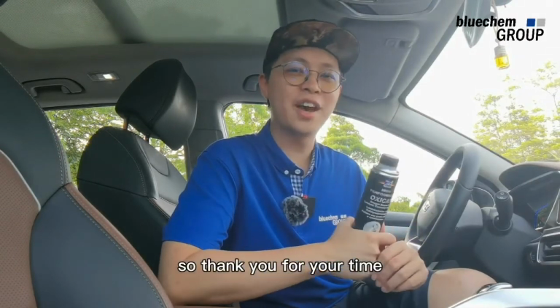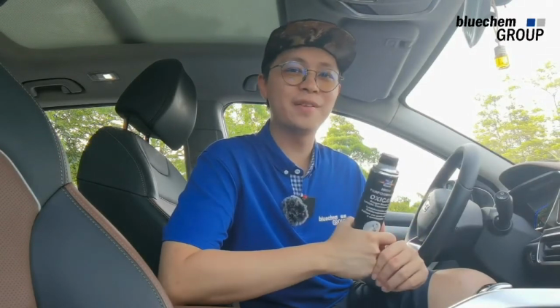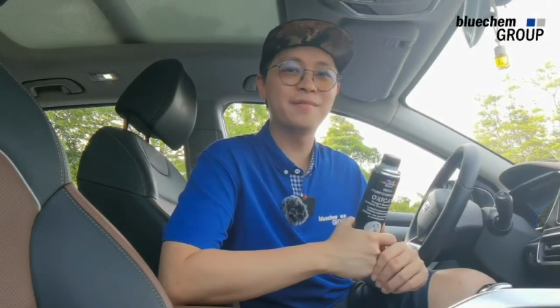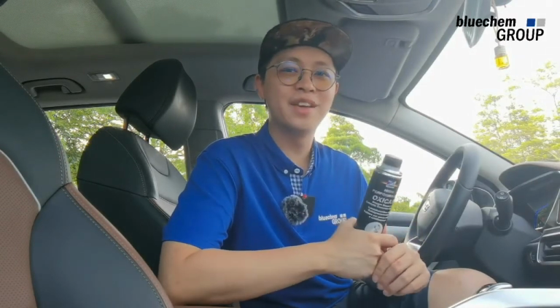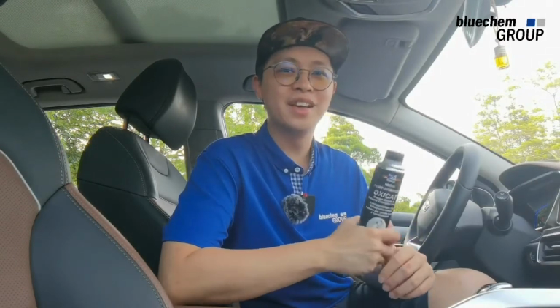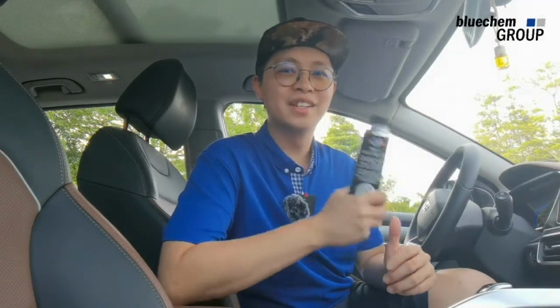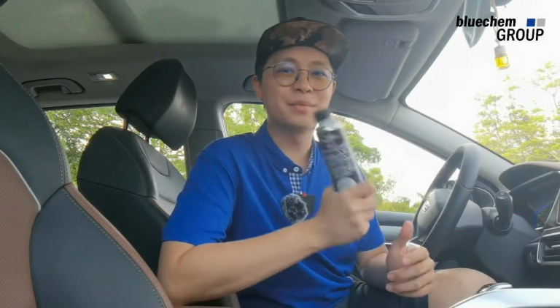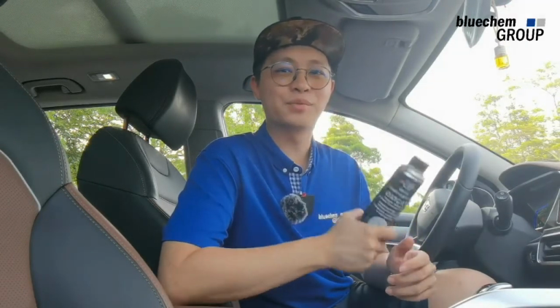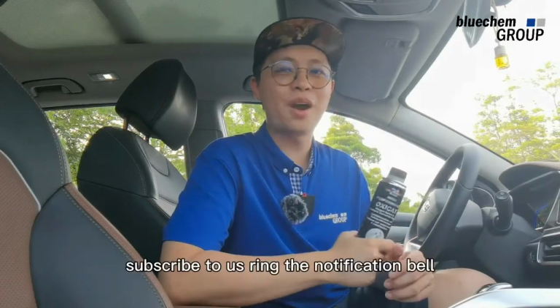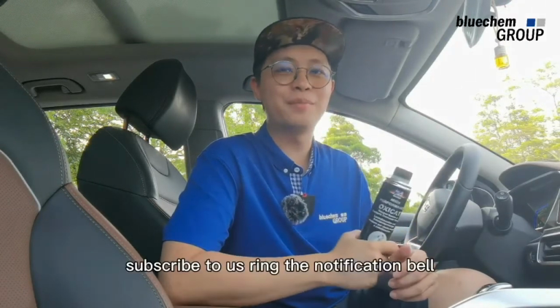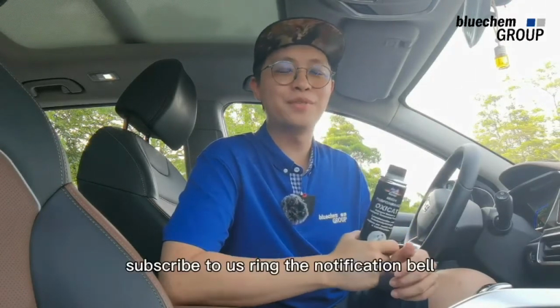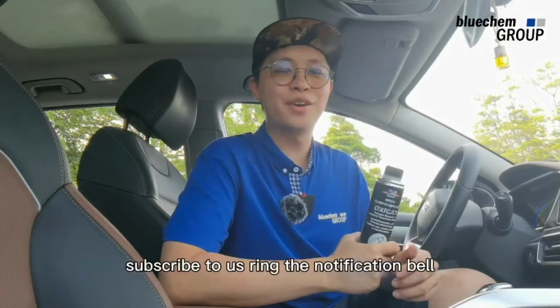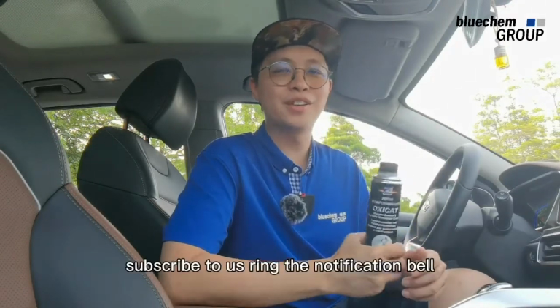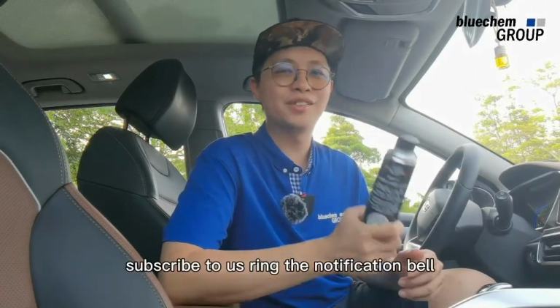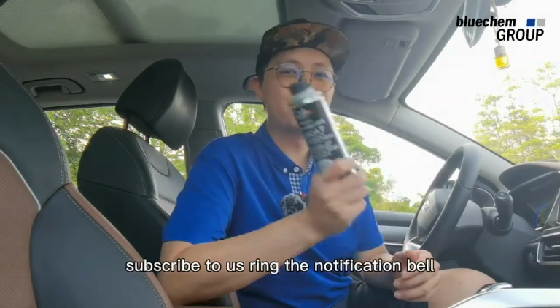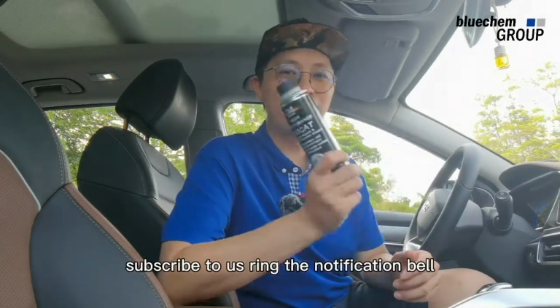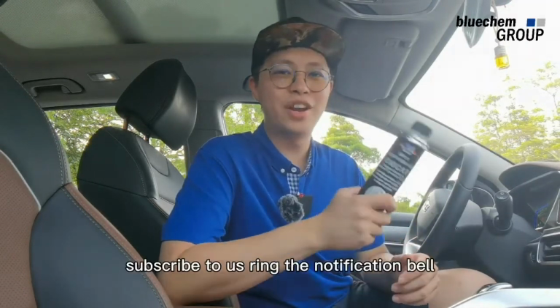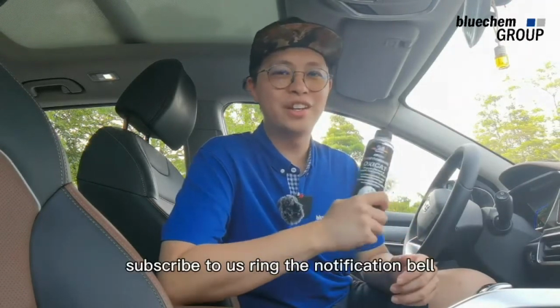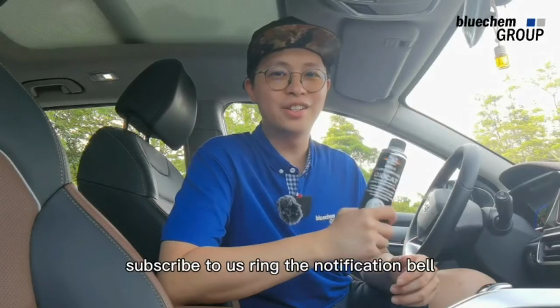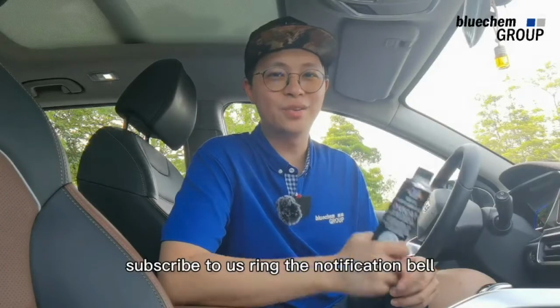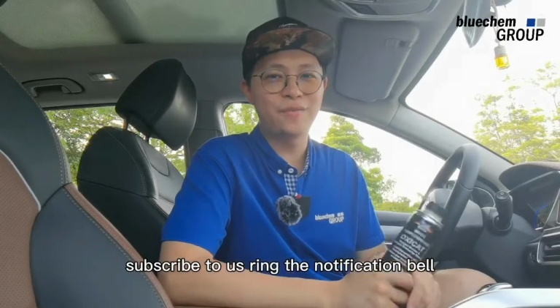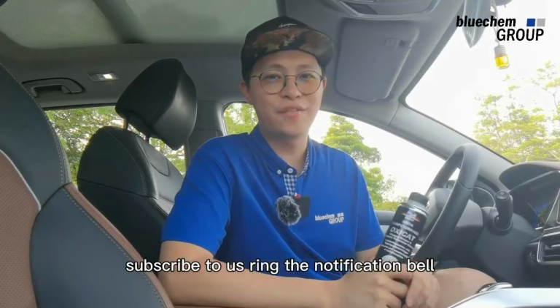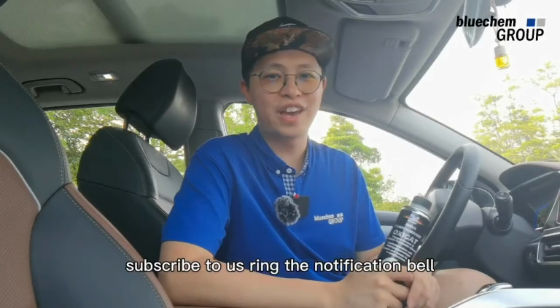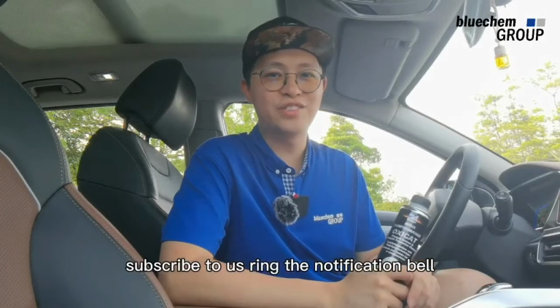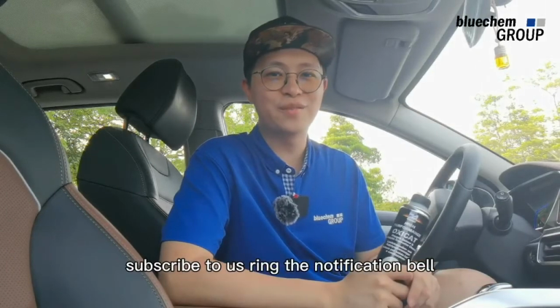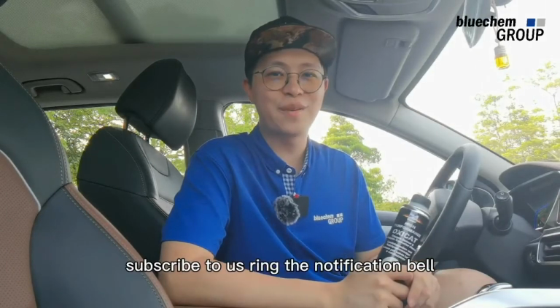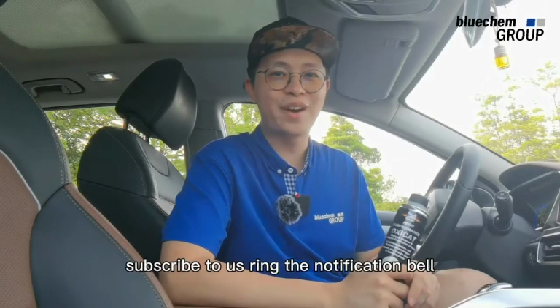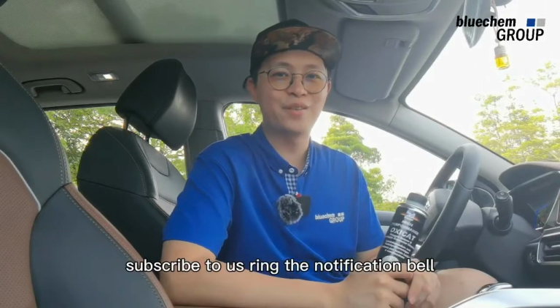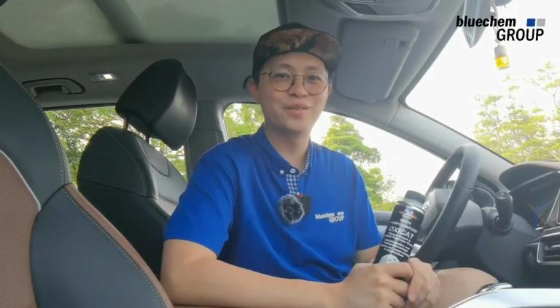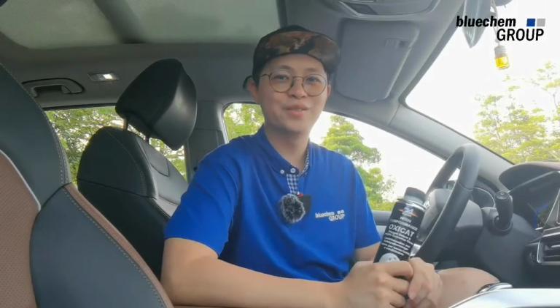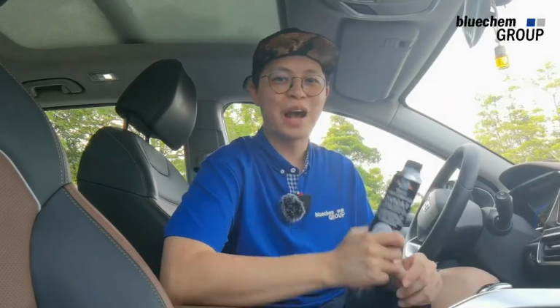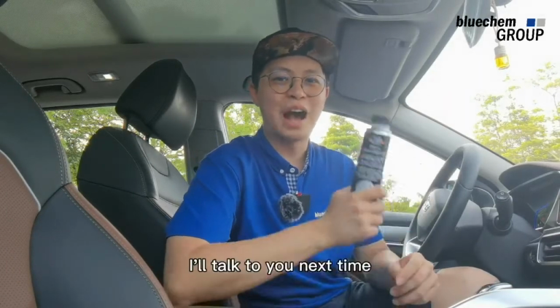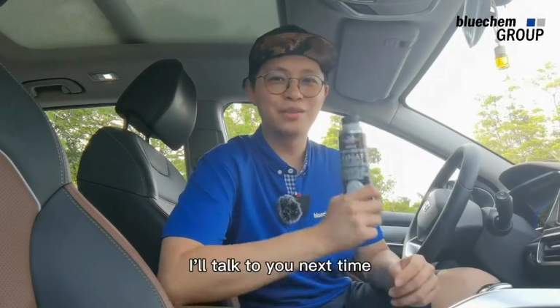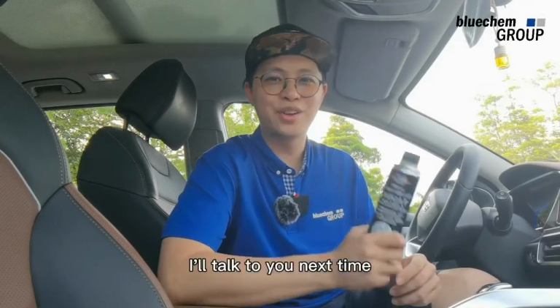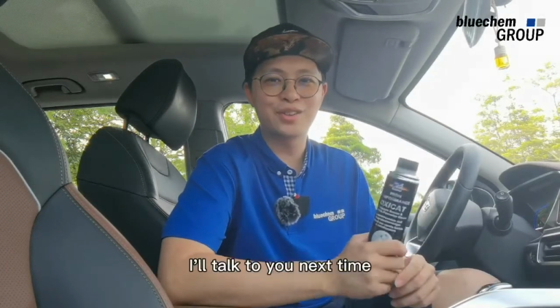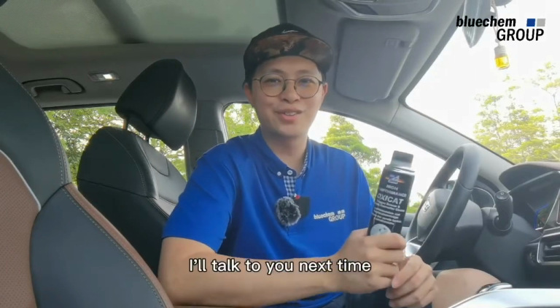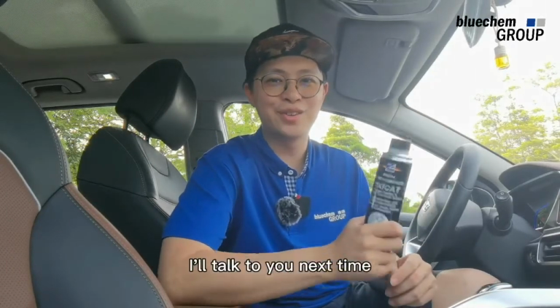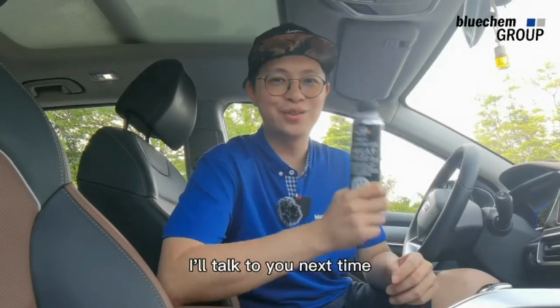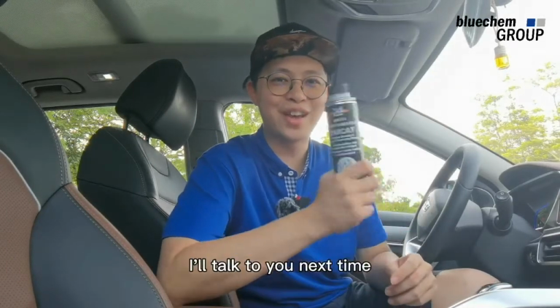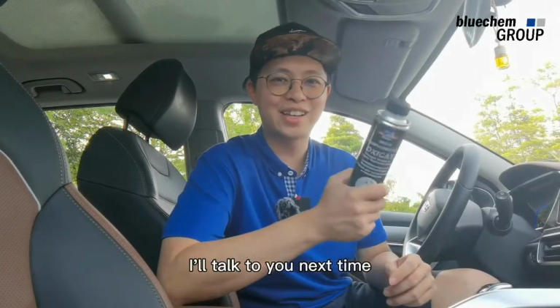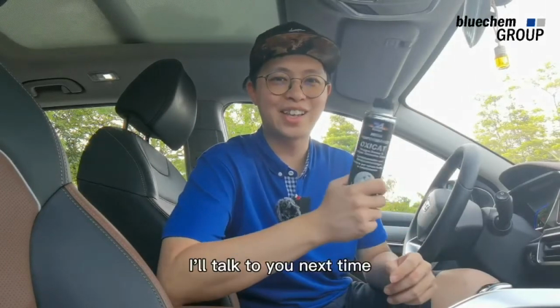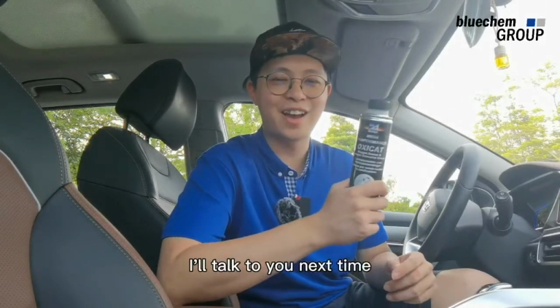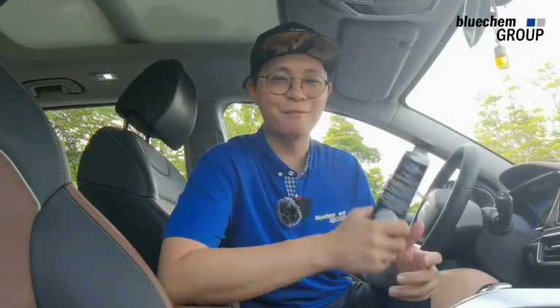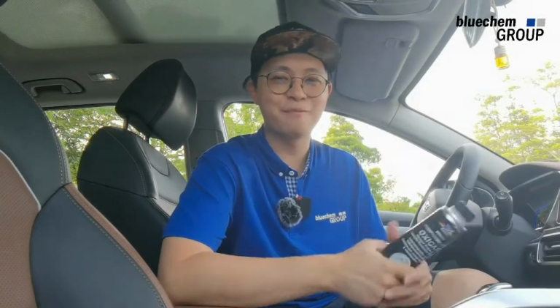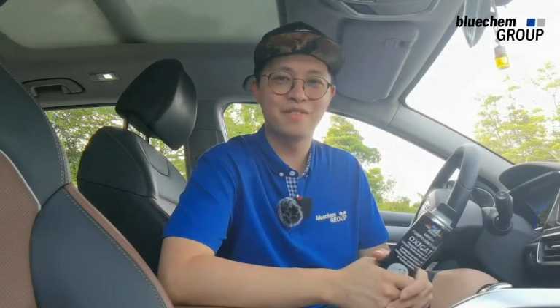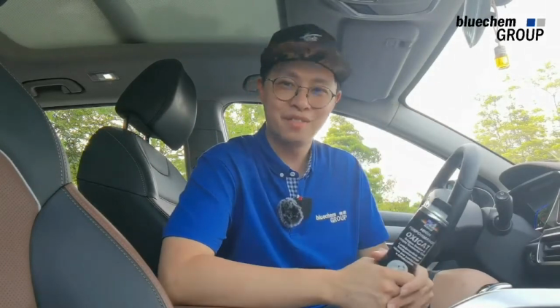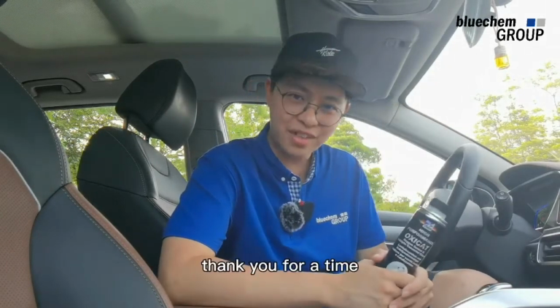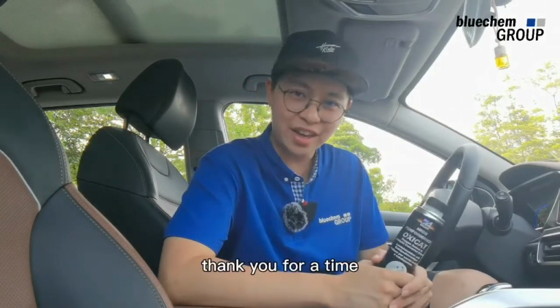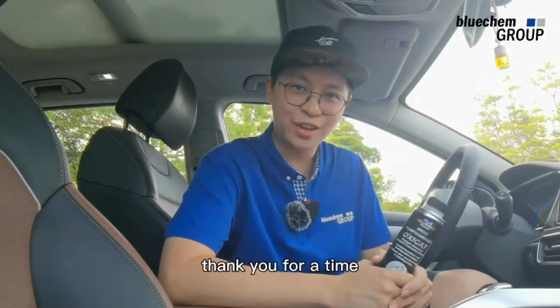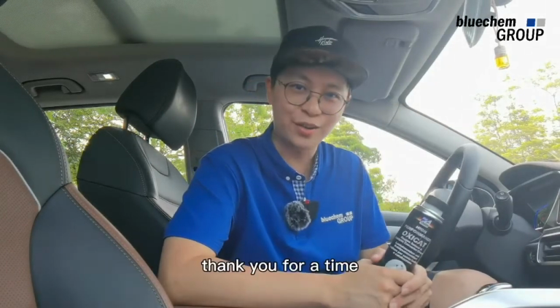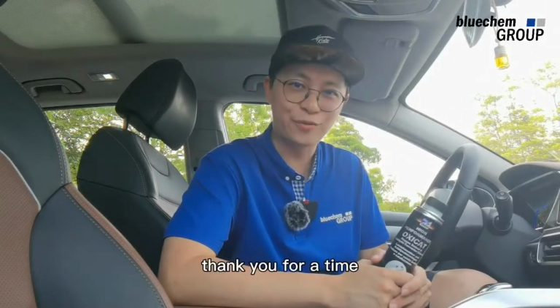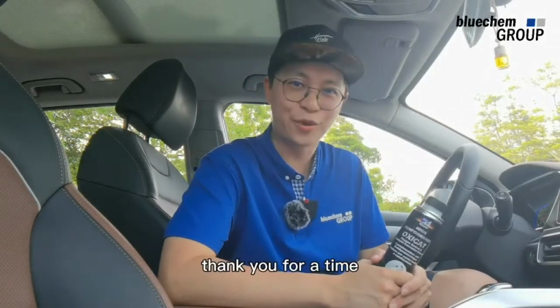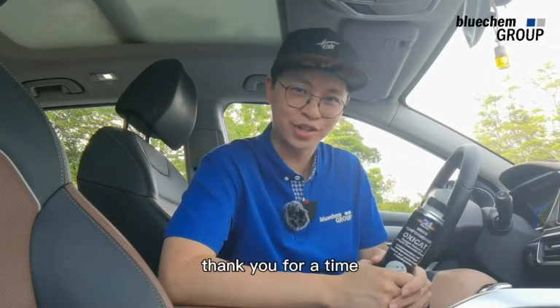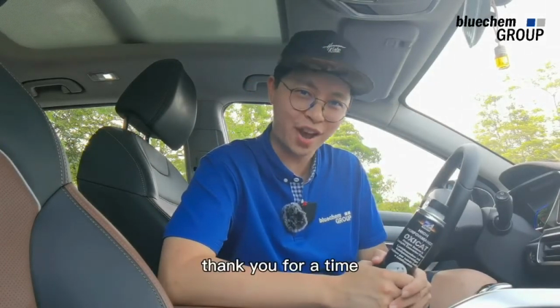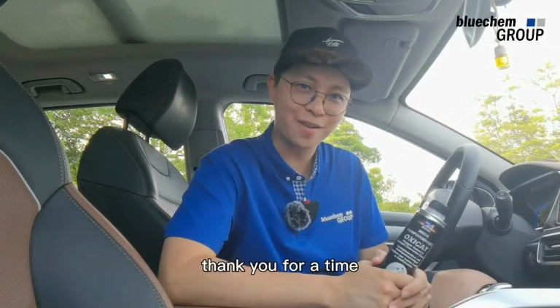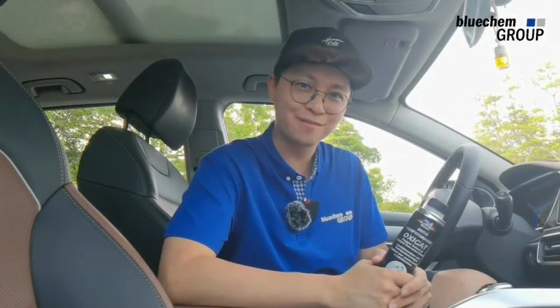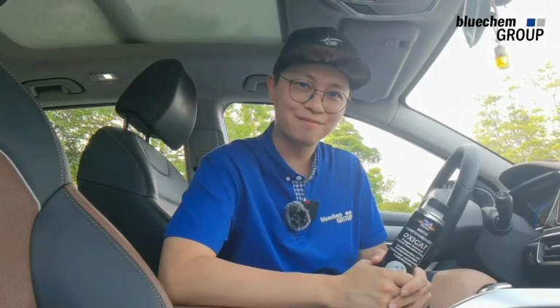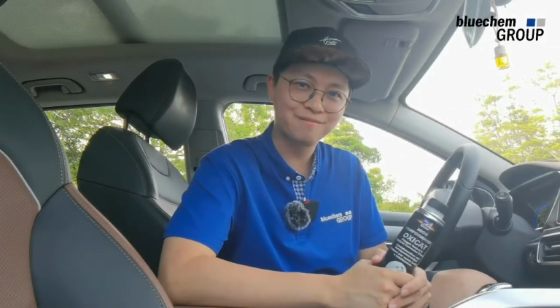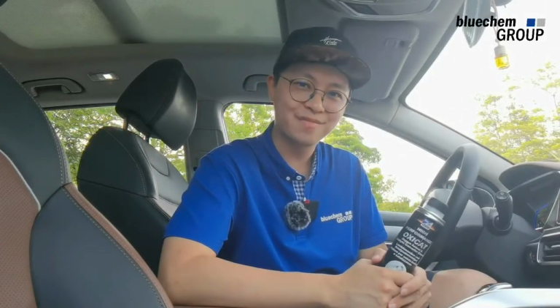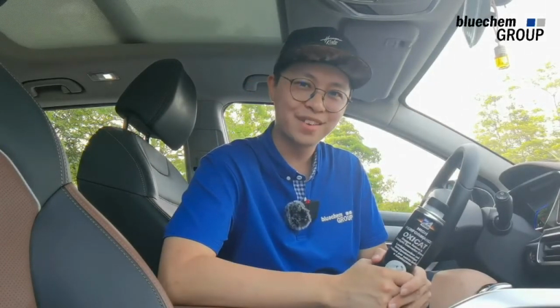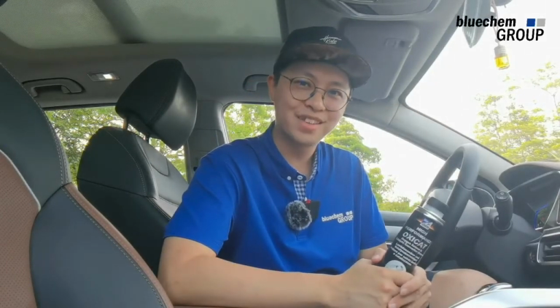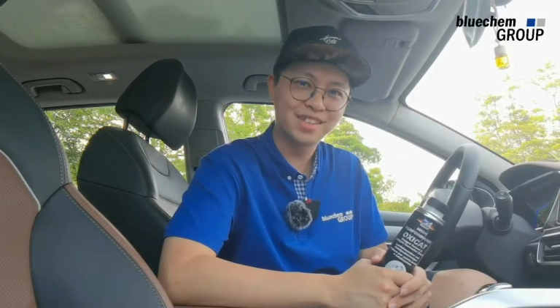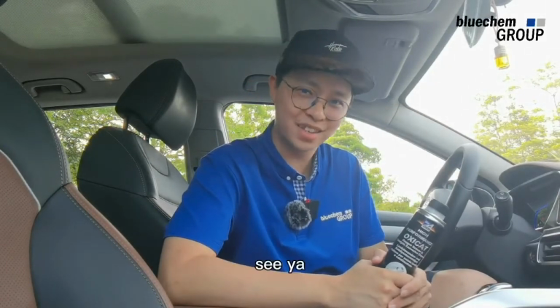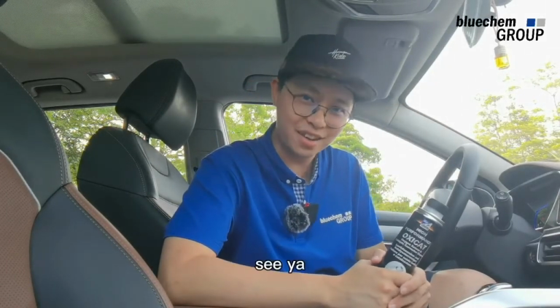Thank you for your time. Subscribe to us and ring the notification bell. I'll talk to you next time.